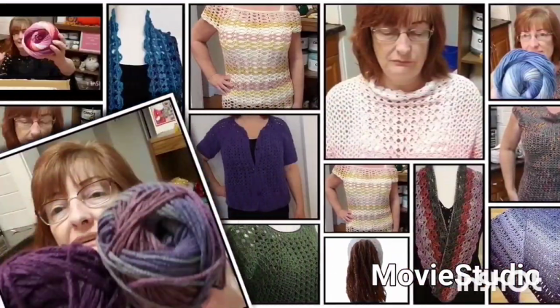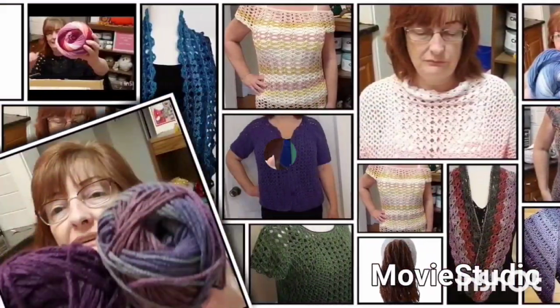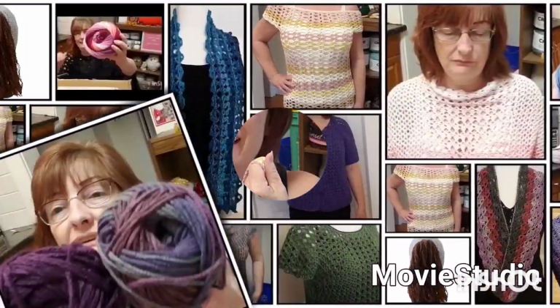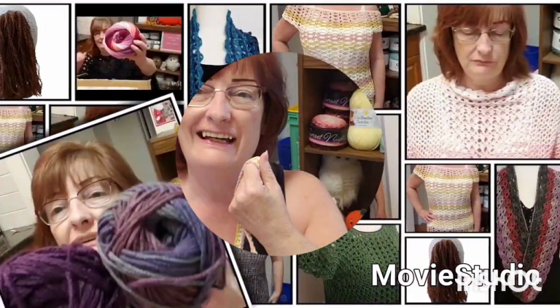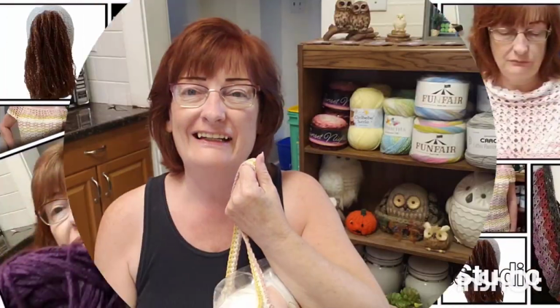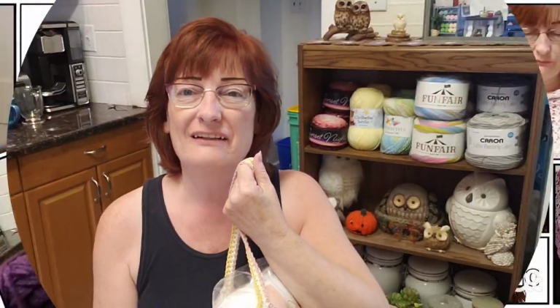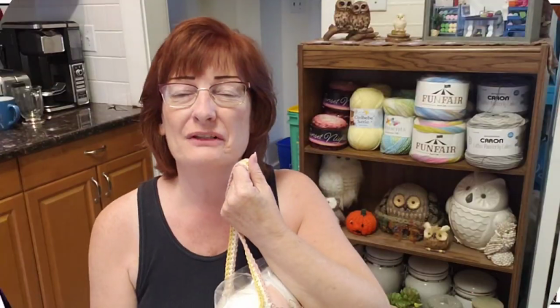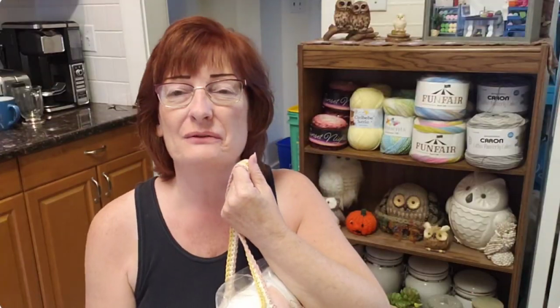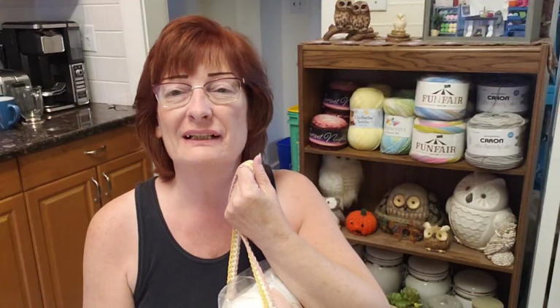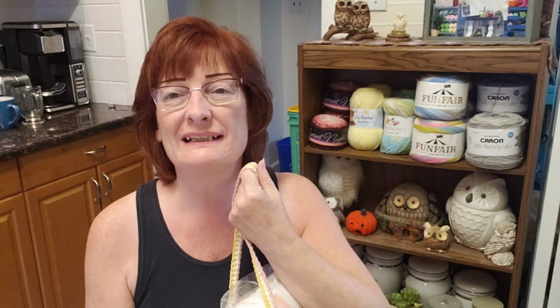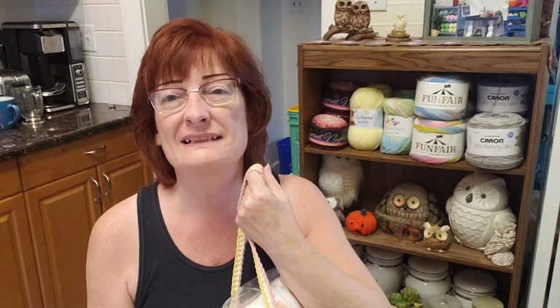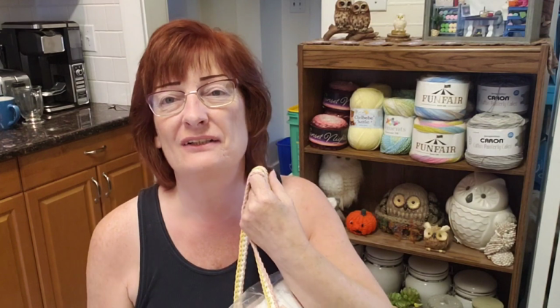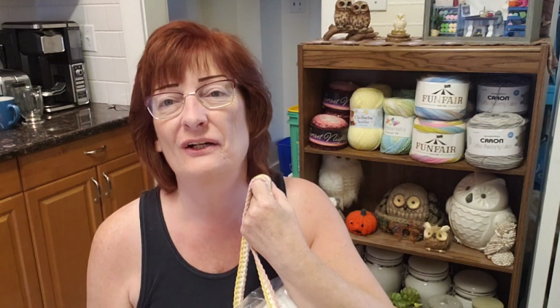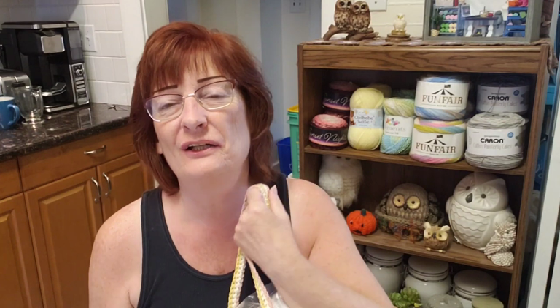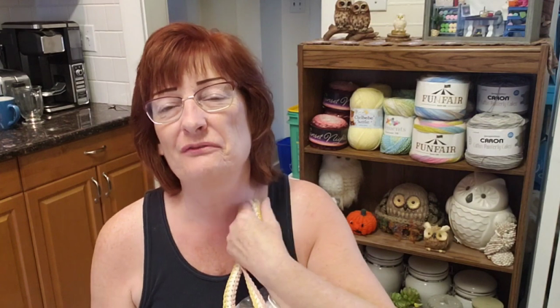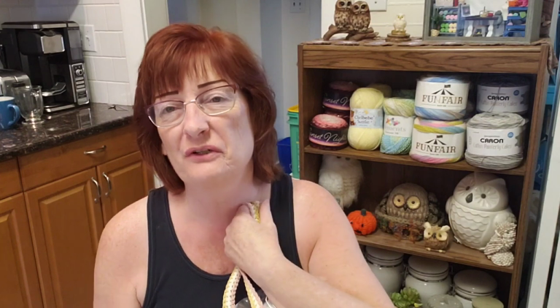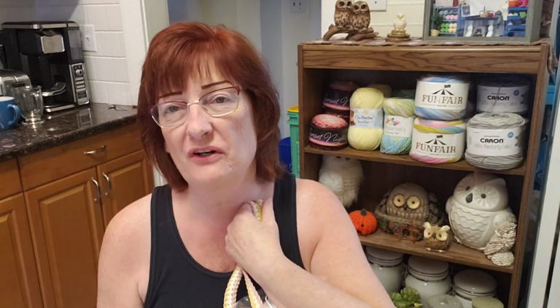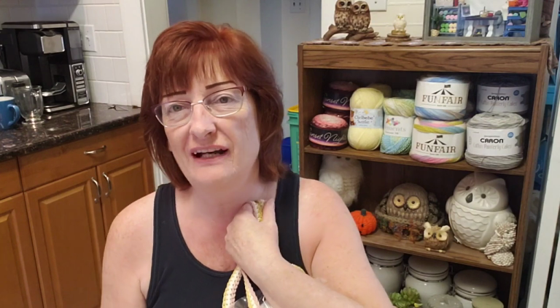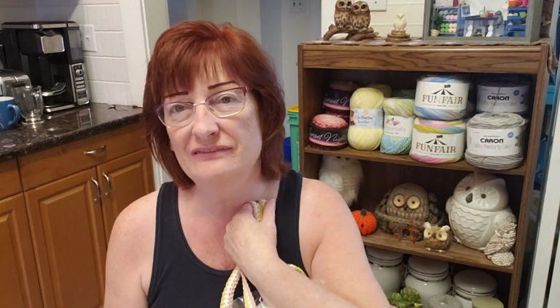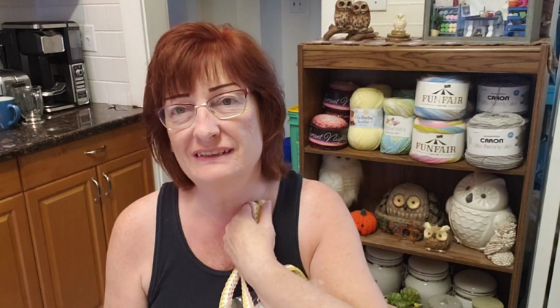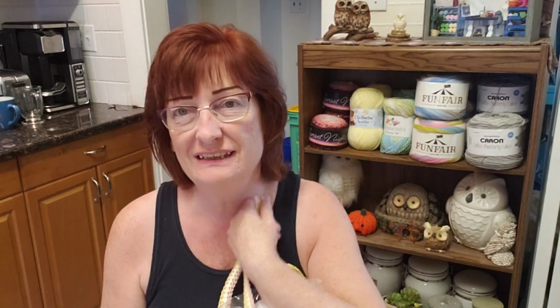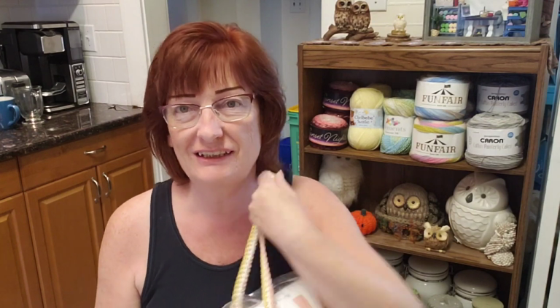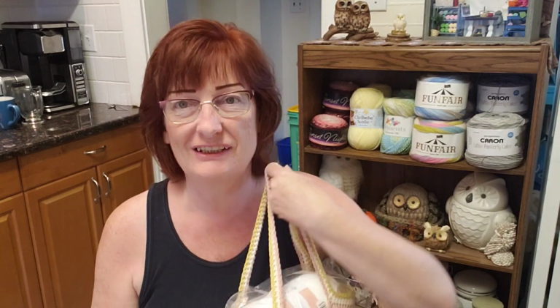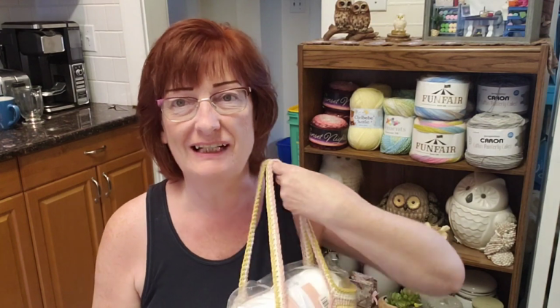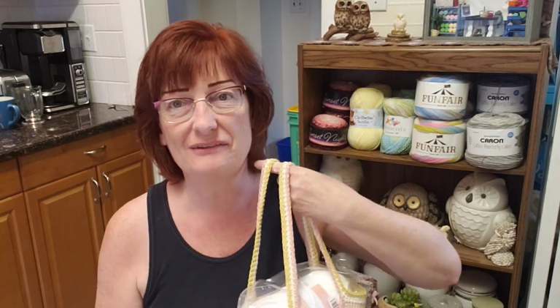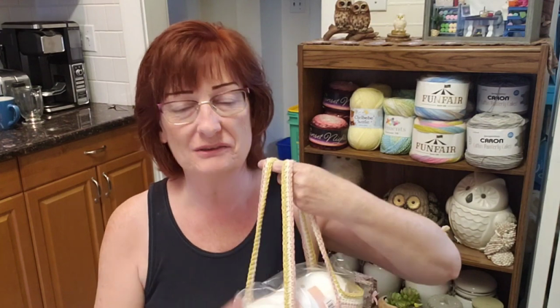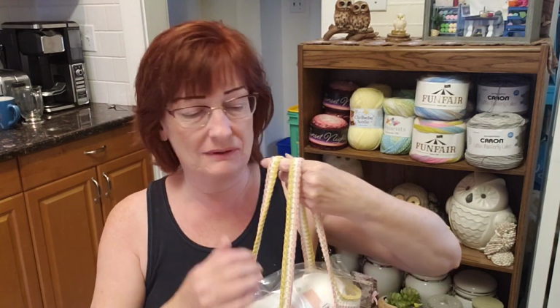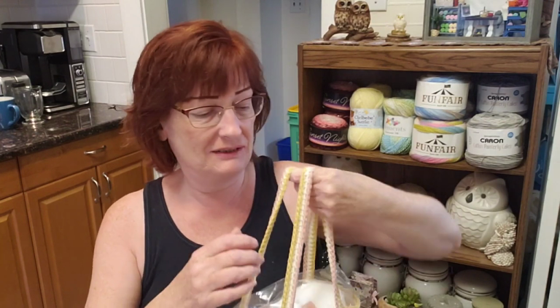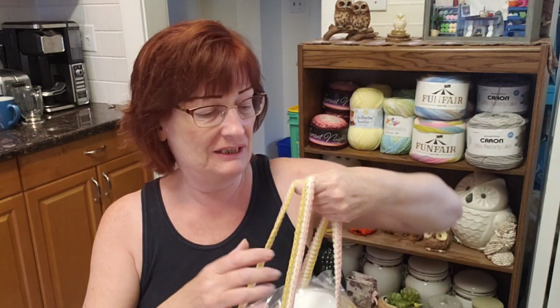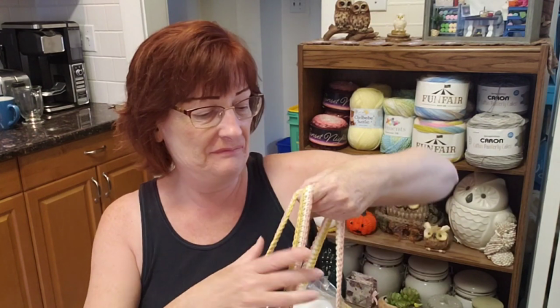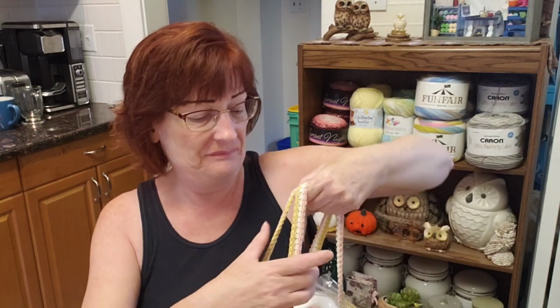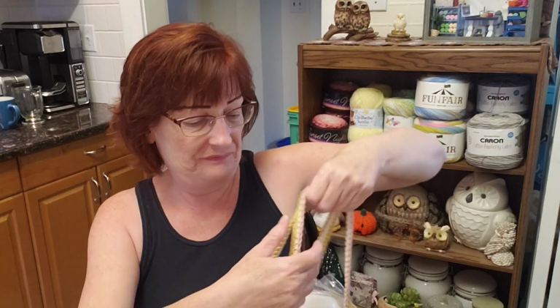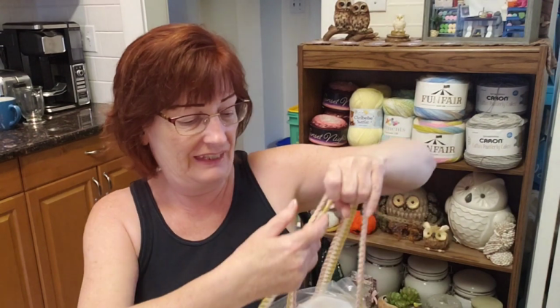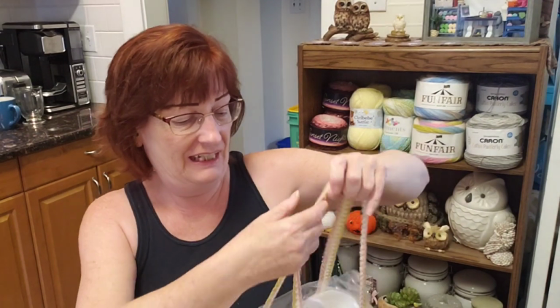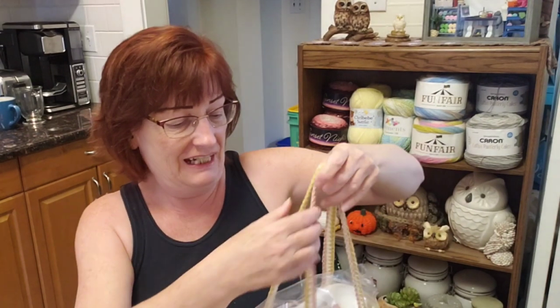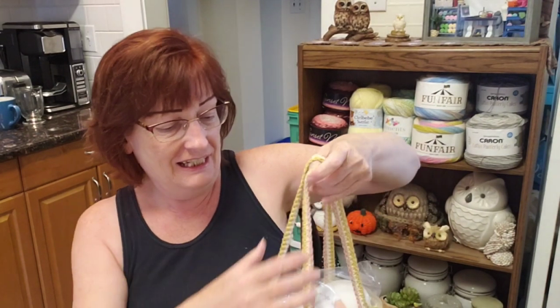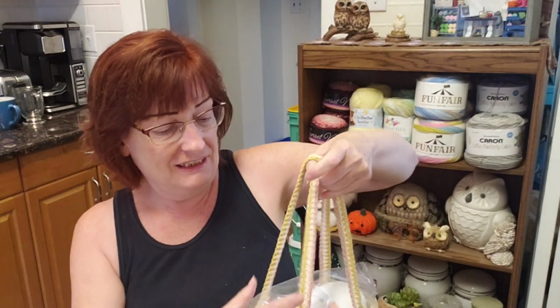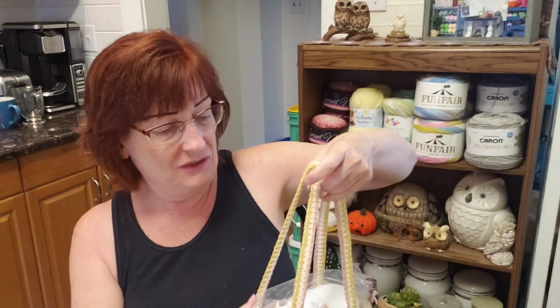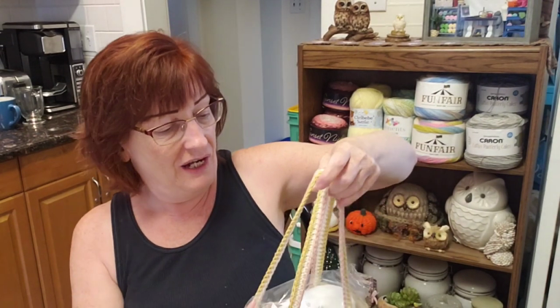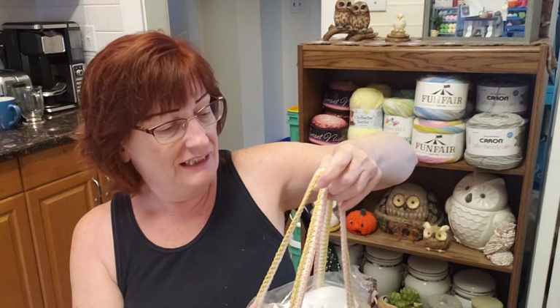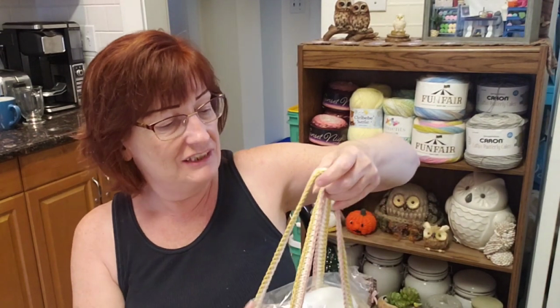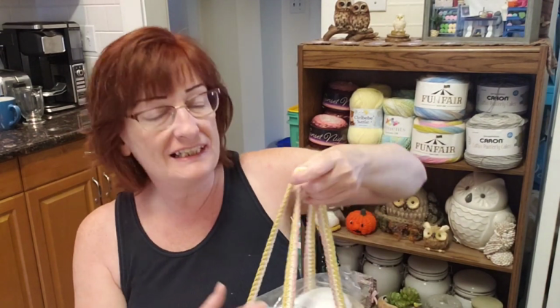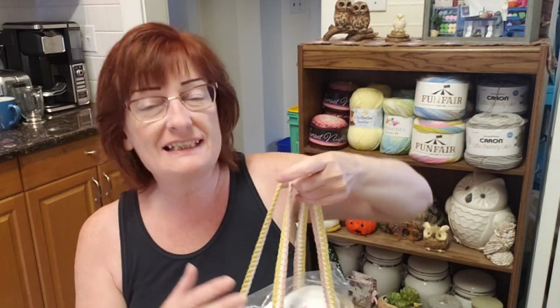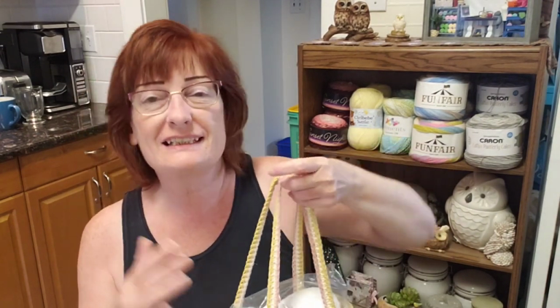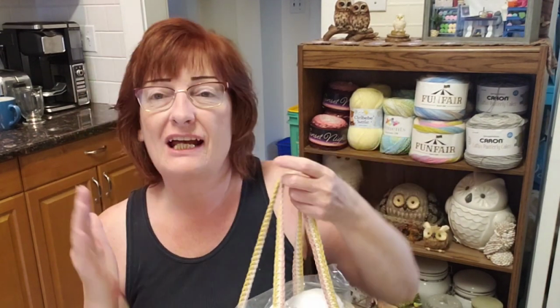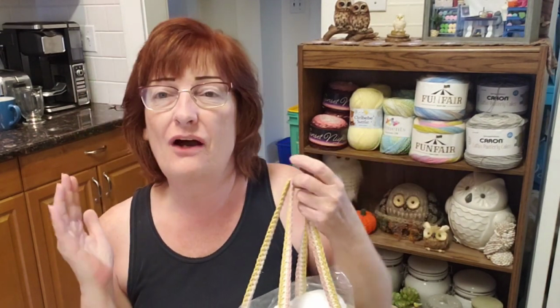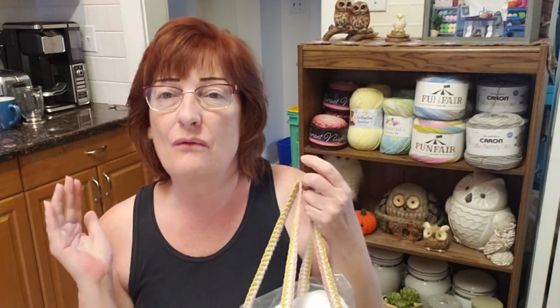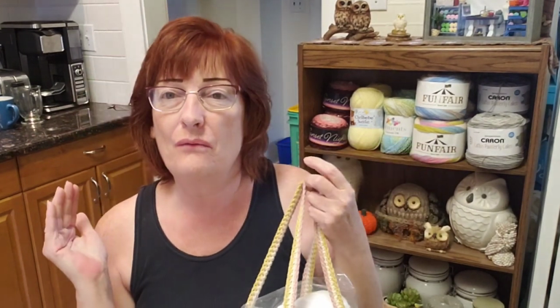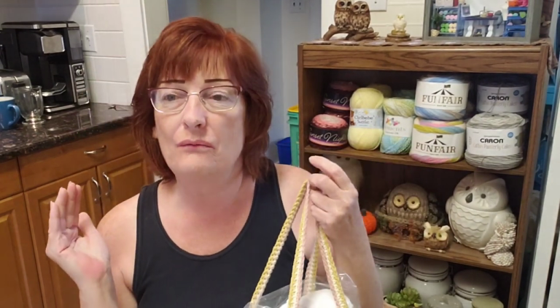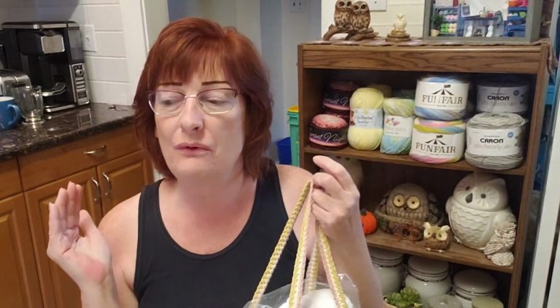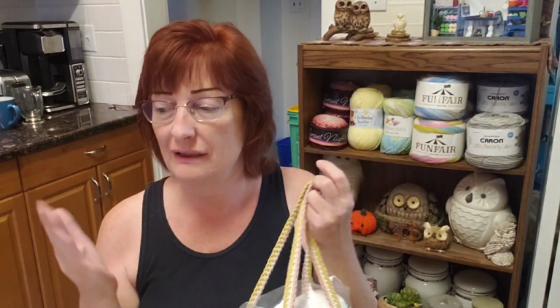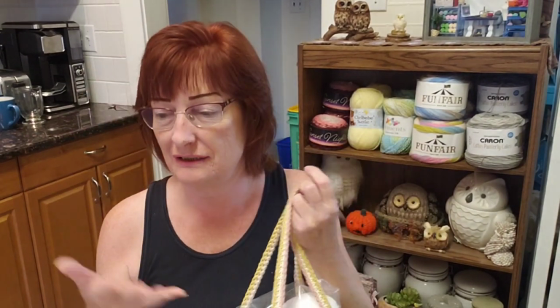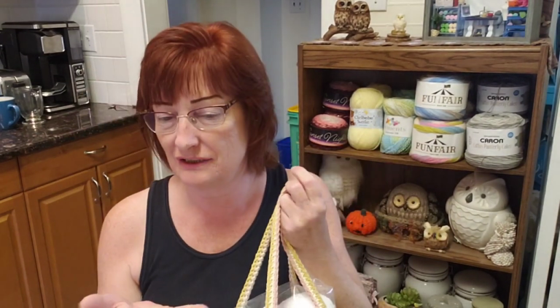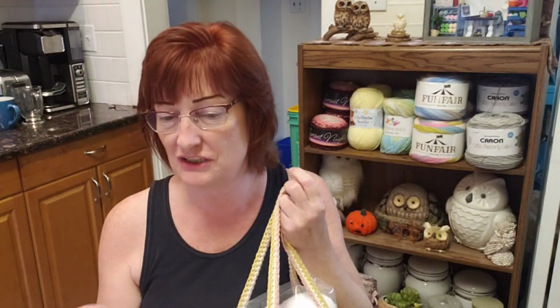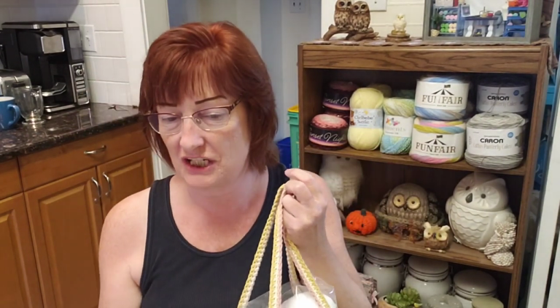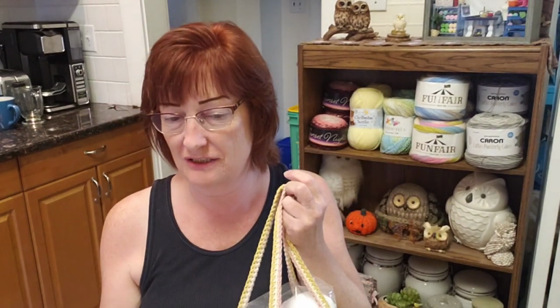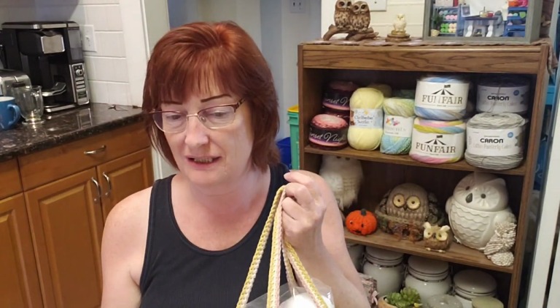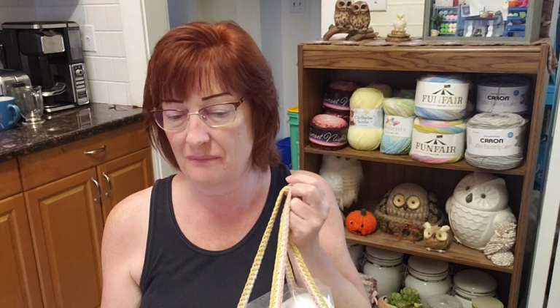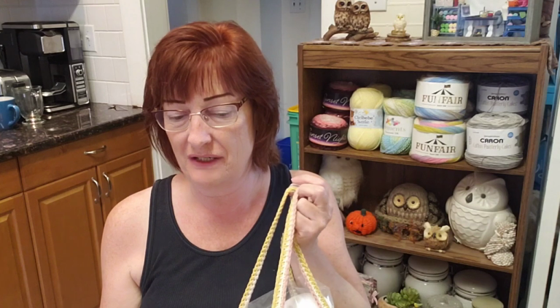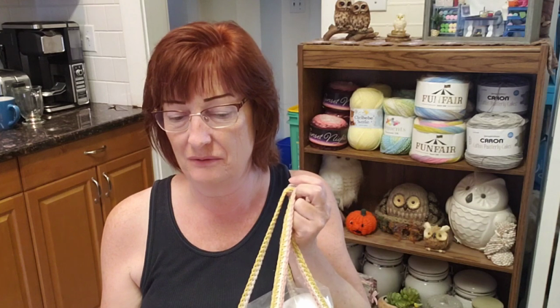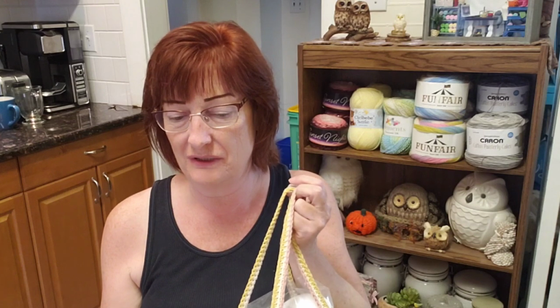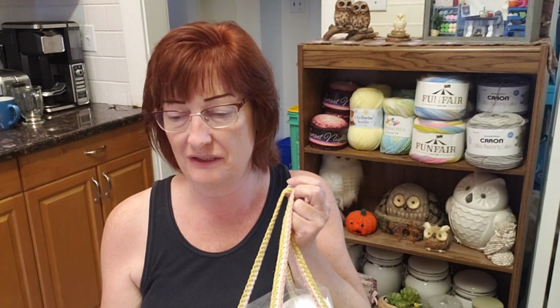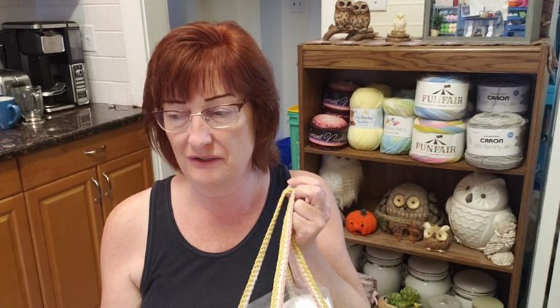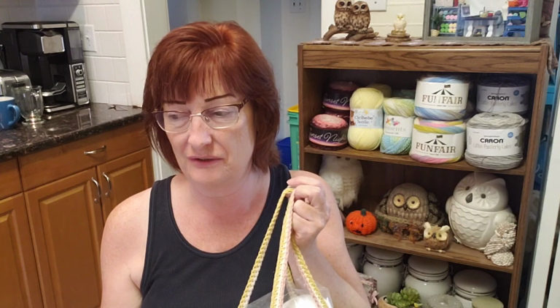Hi everyone, it's Darla from Crafty Yarn Owl. Welcome. So I just wanted to share something with you.